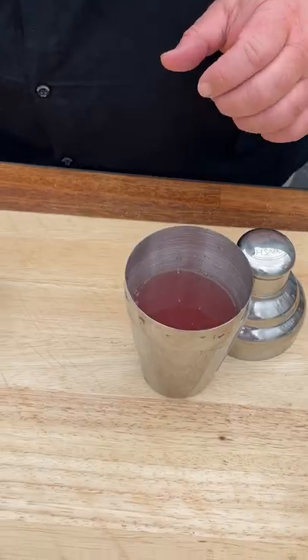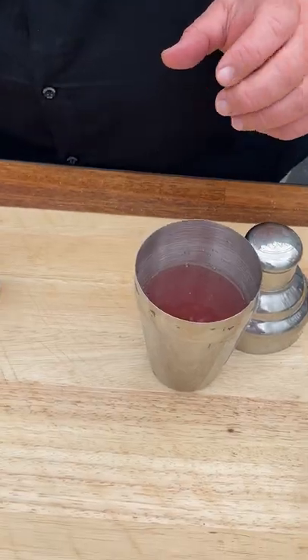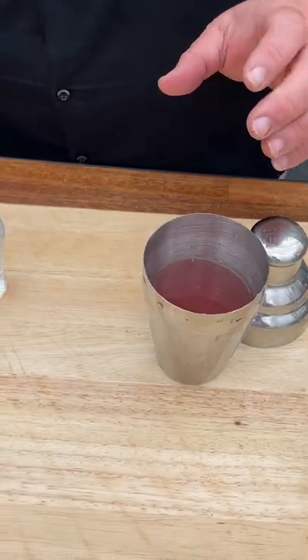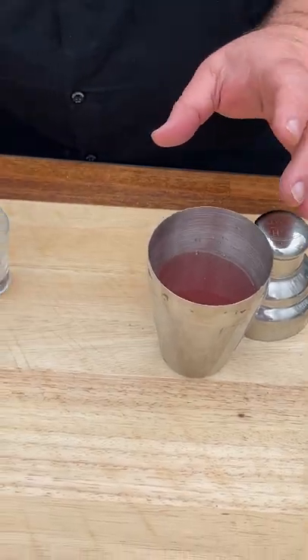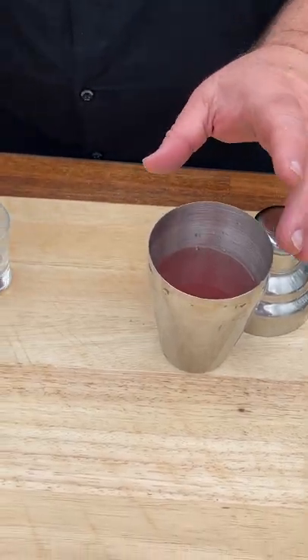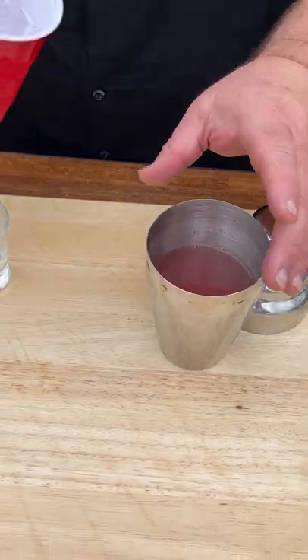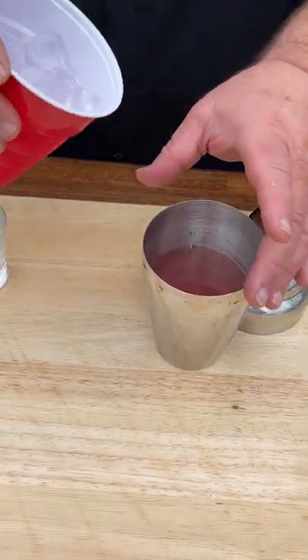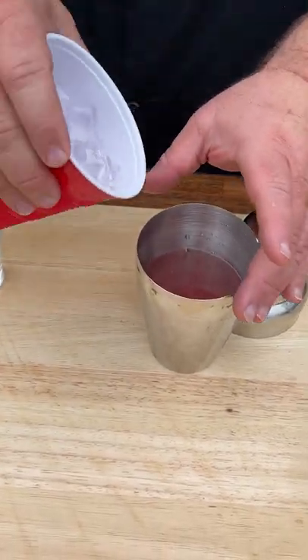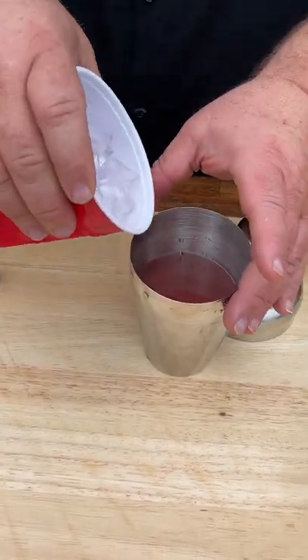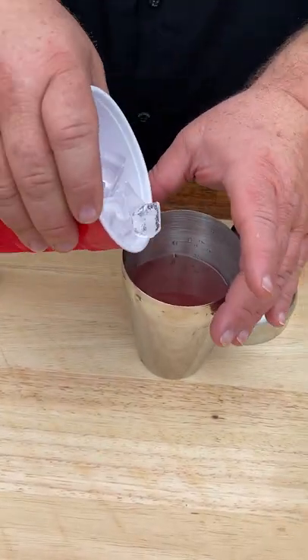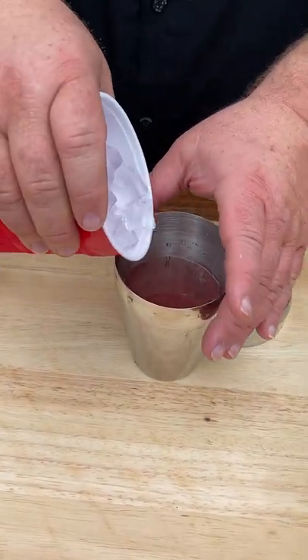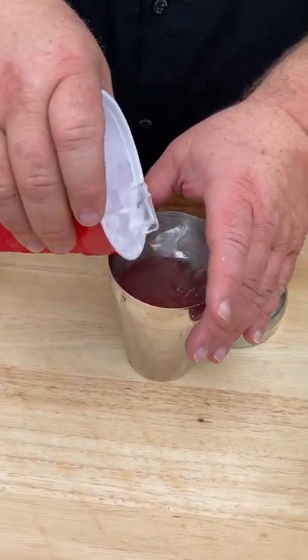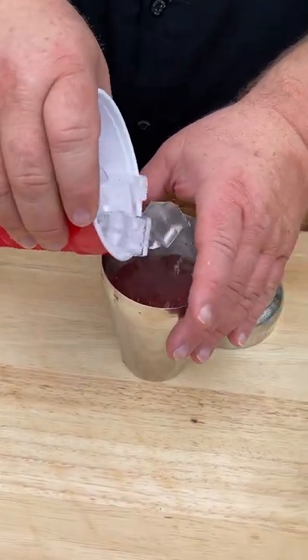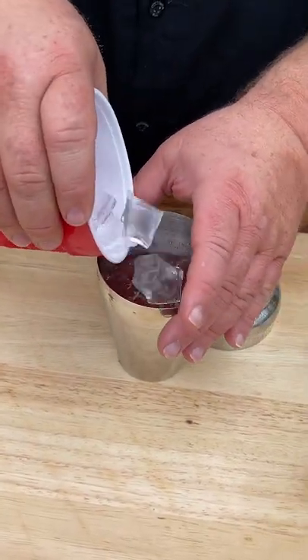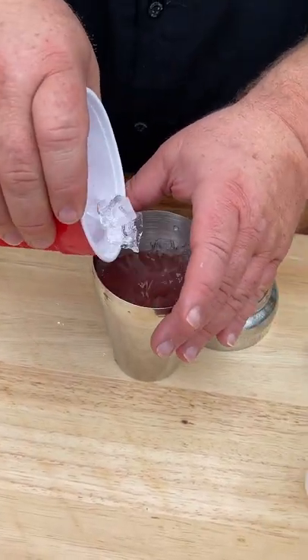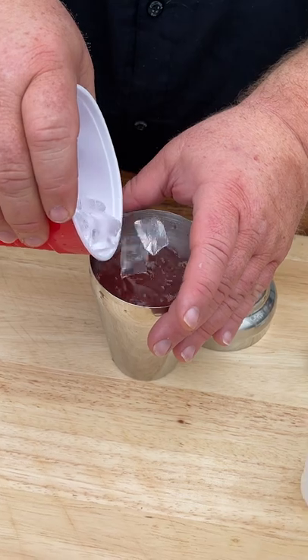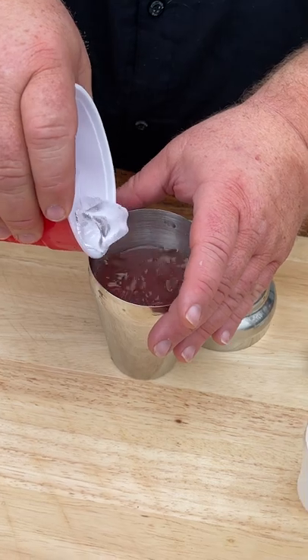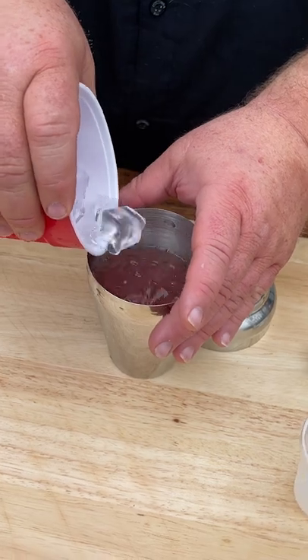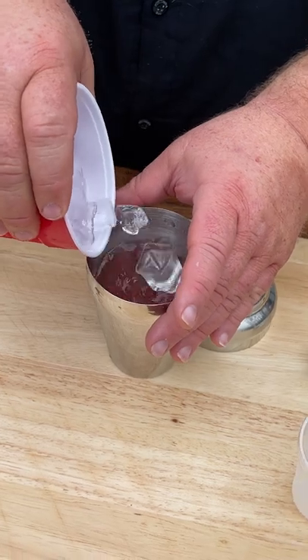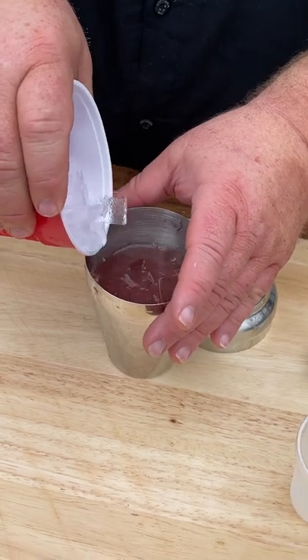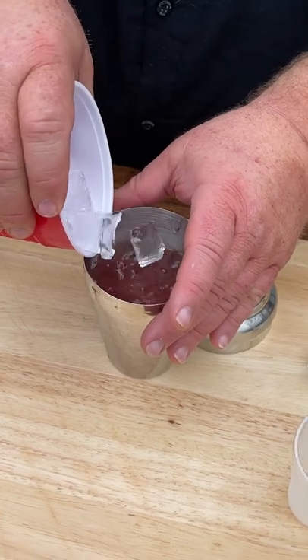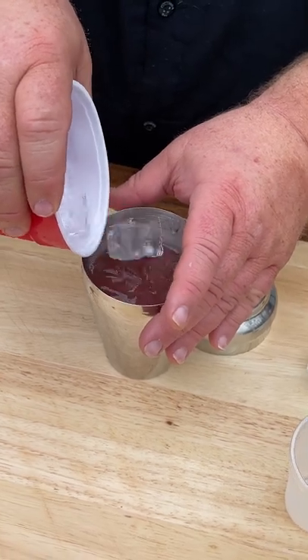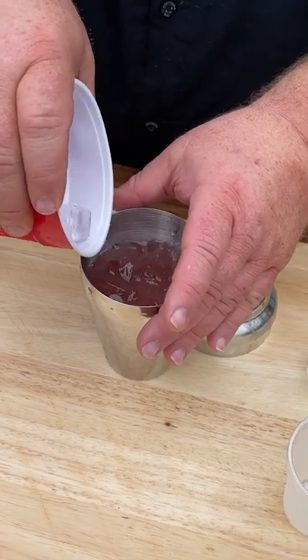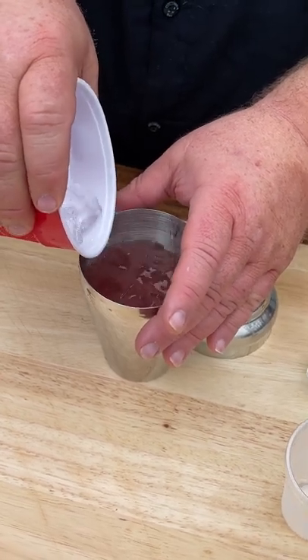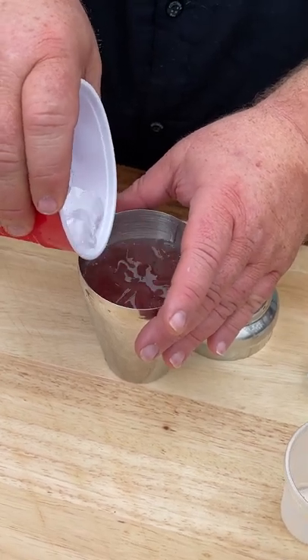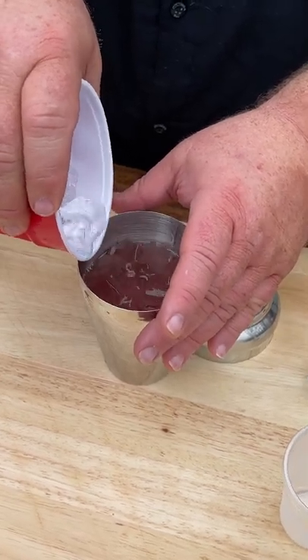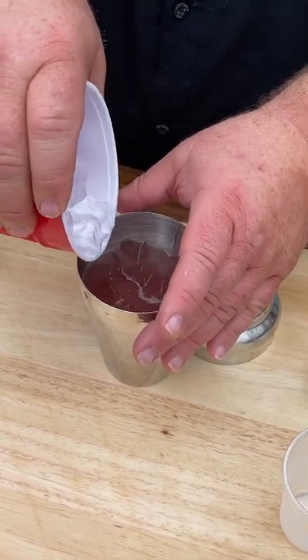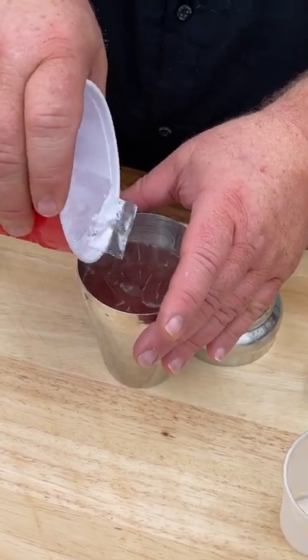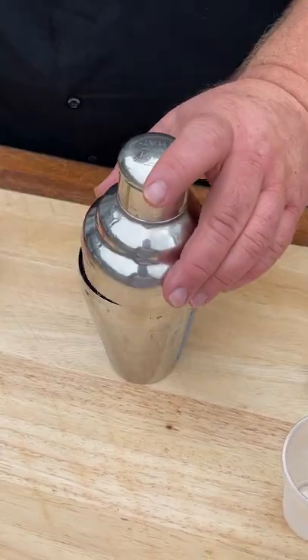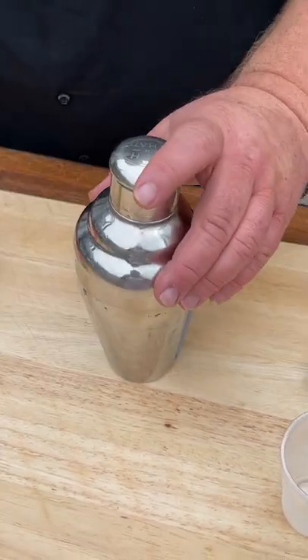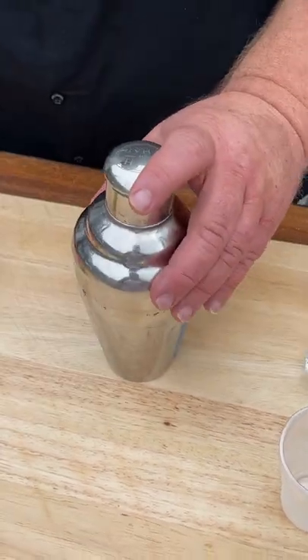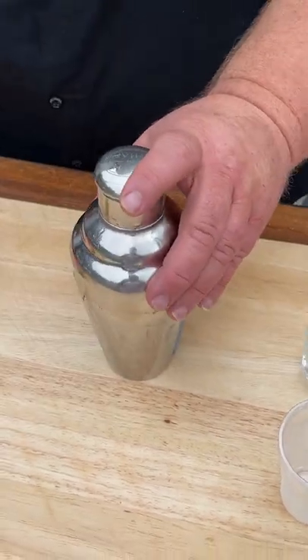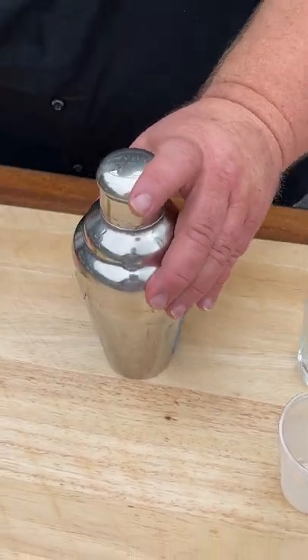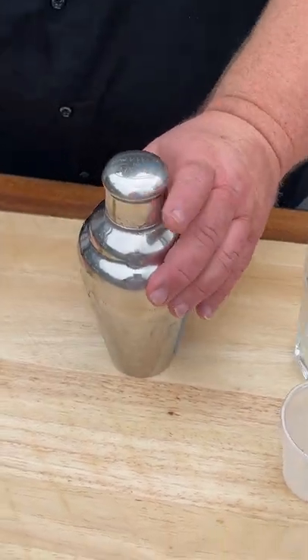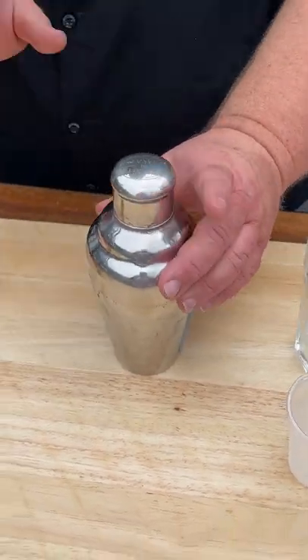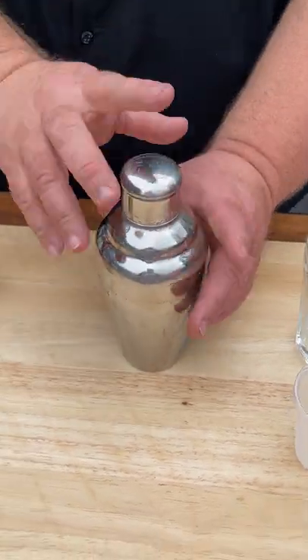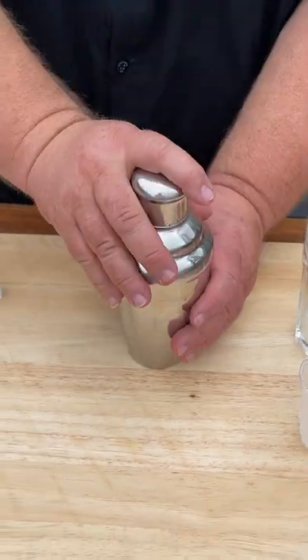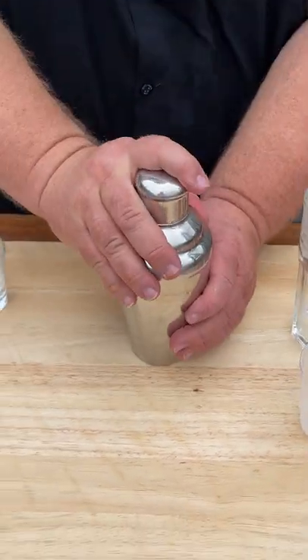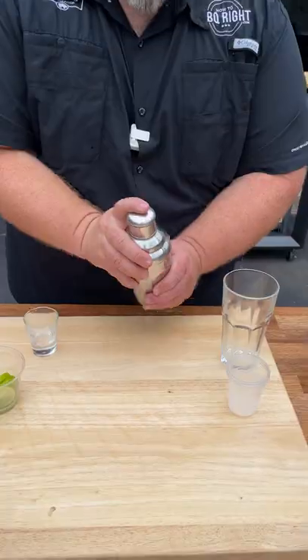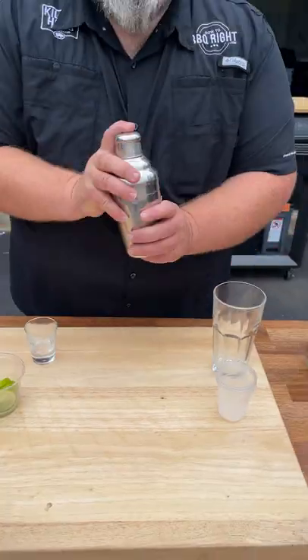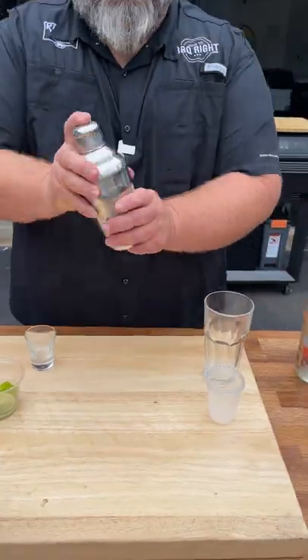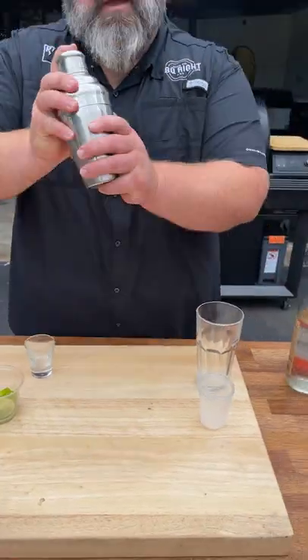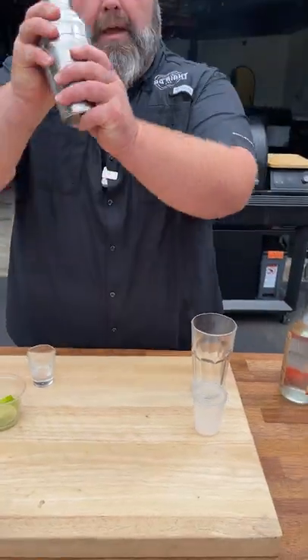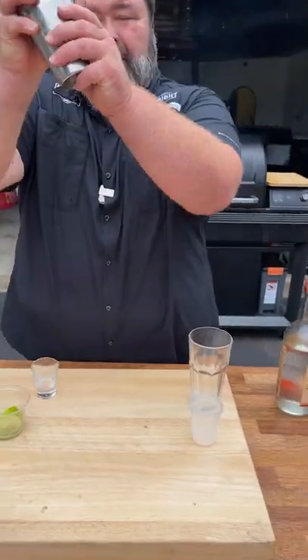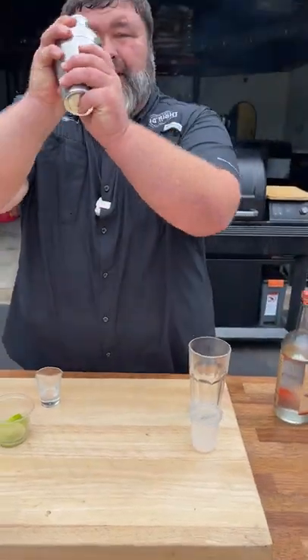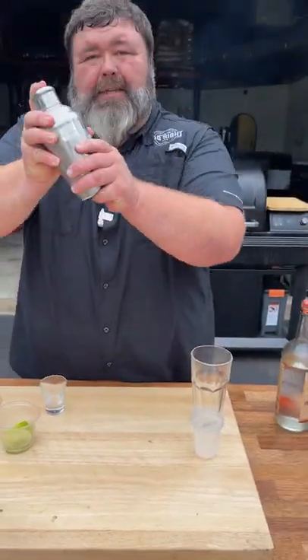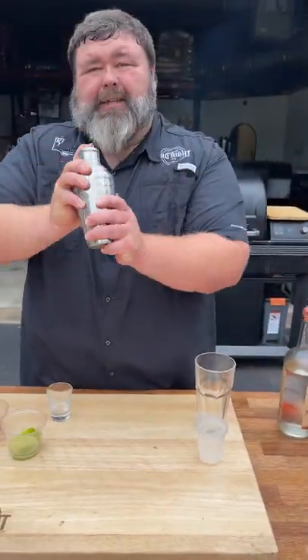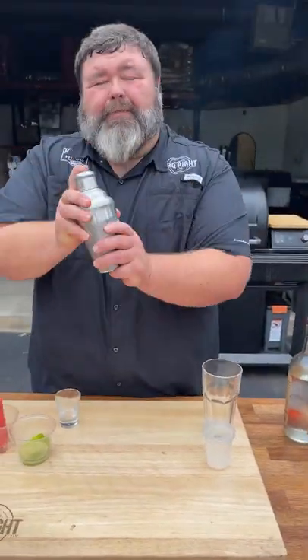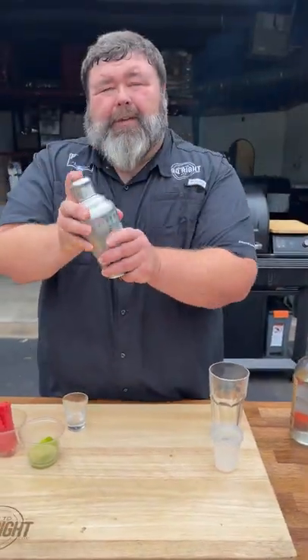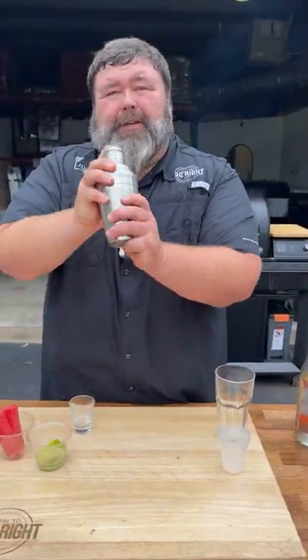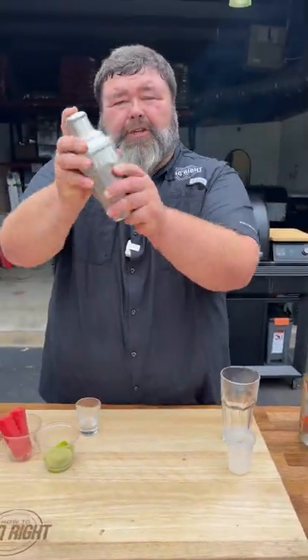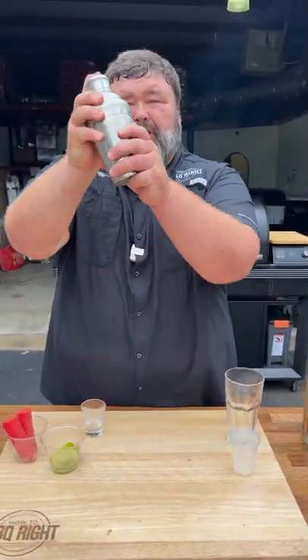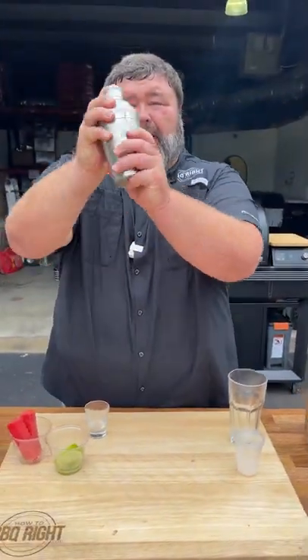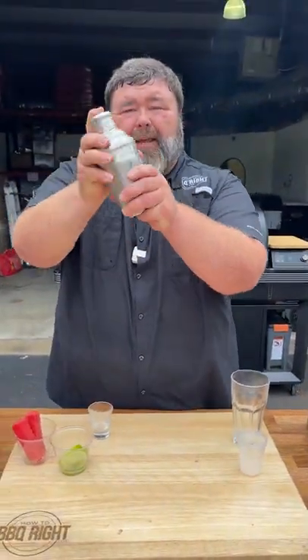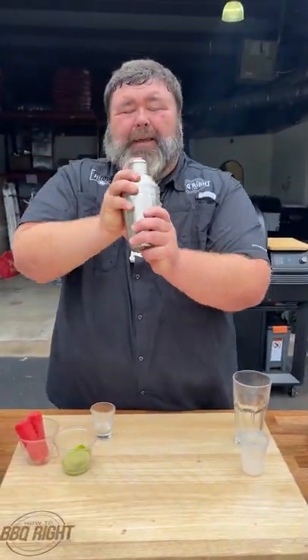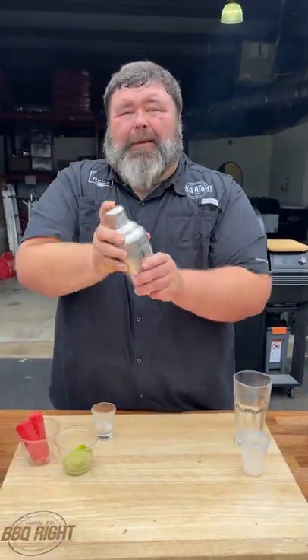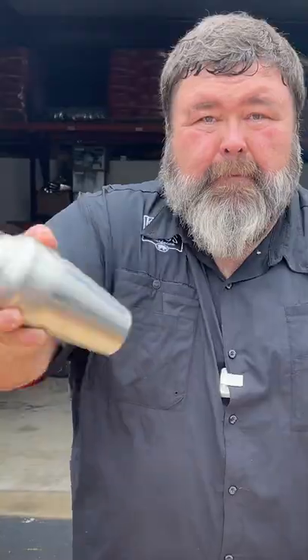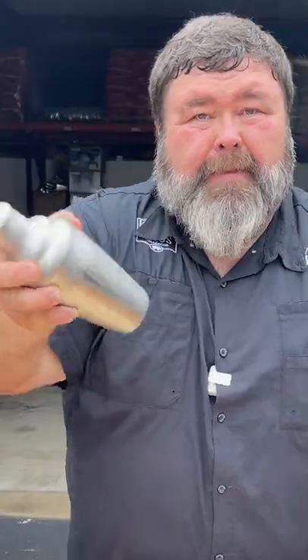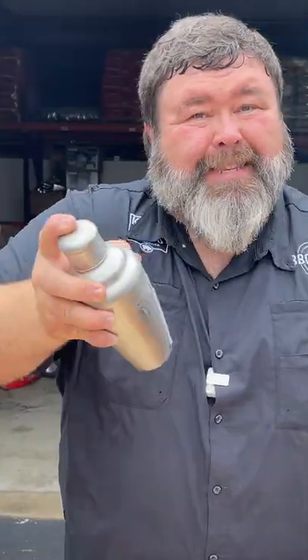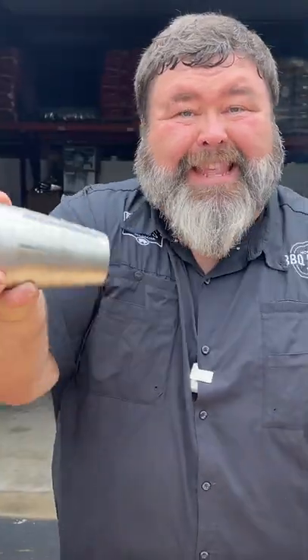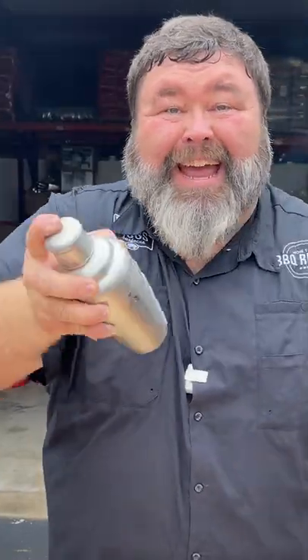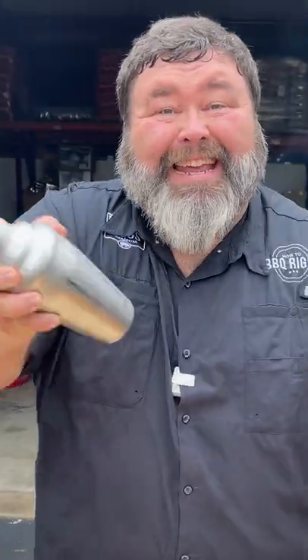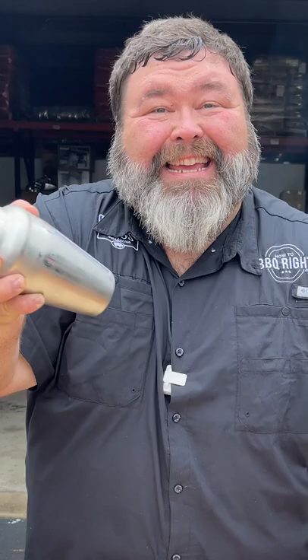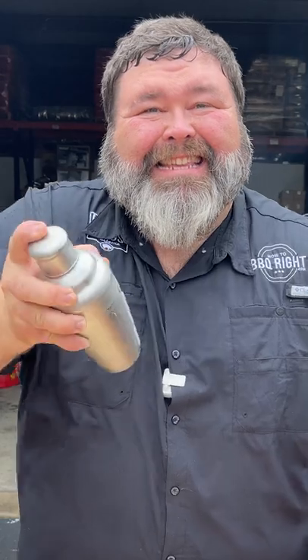We're gonna add a little bit of ice to the shaker to chill everything. Put the lid on and then let's give it a good shake. That easy.